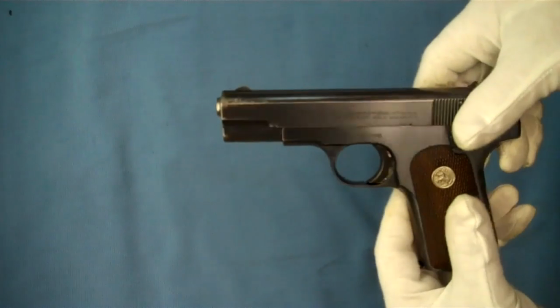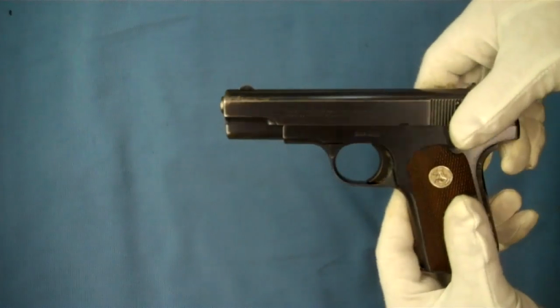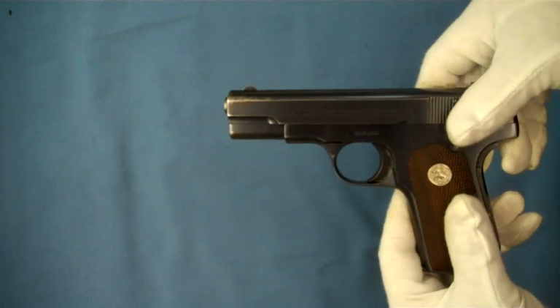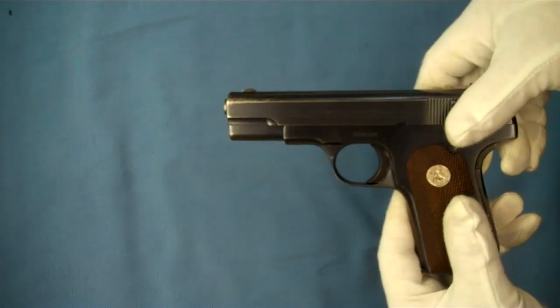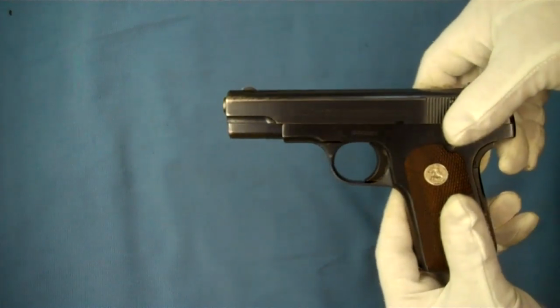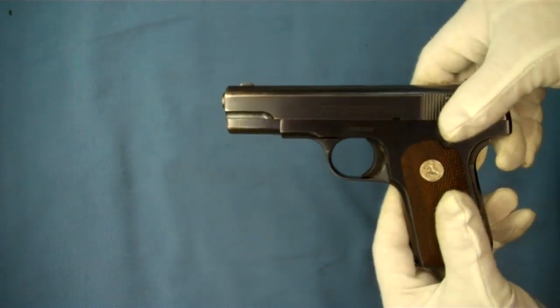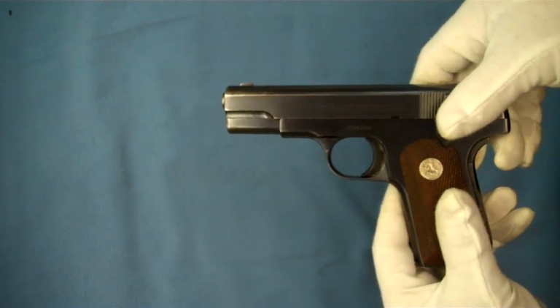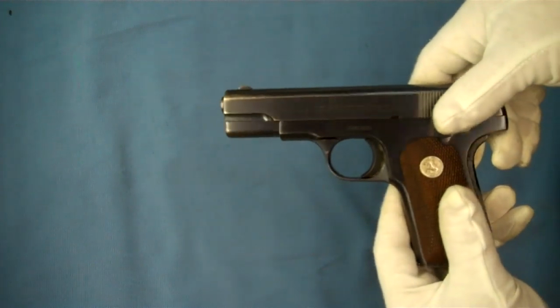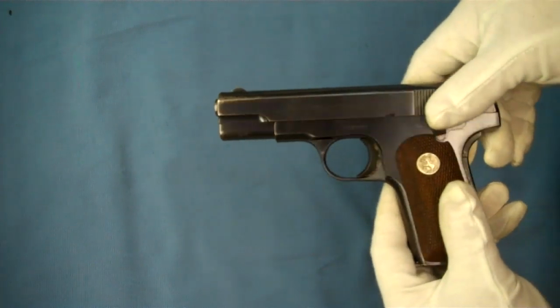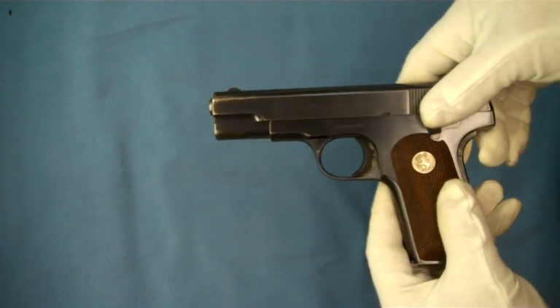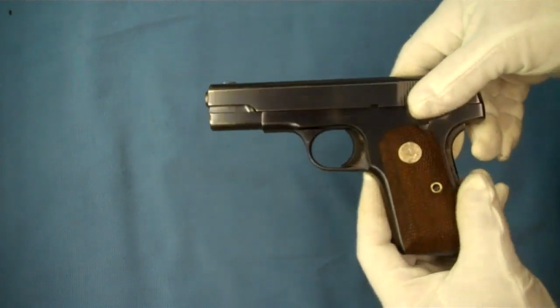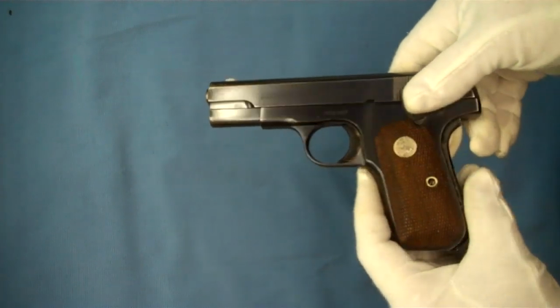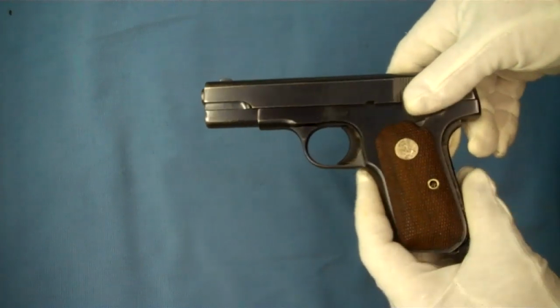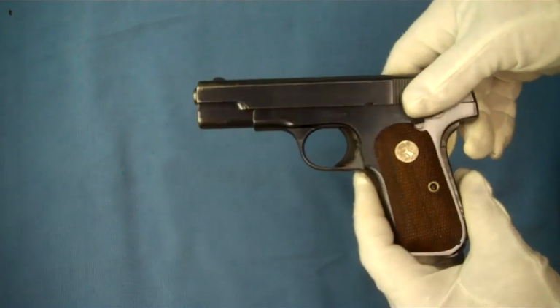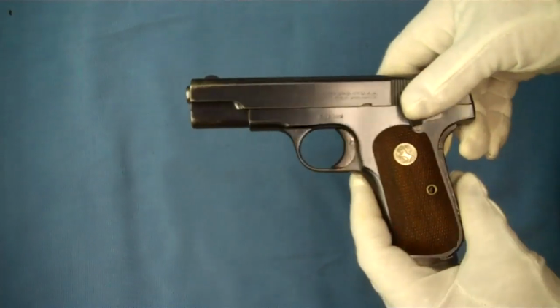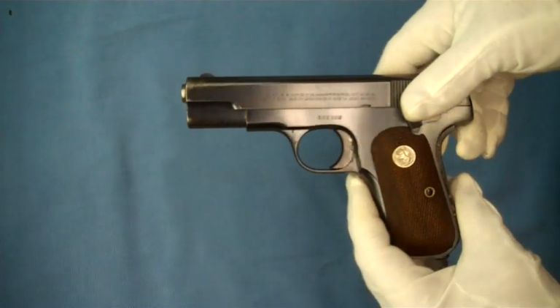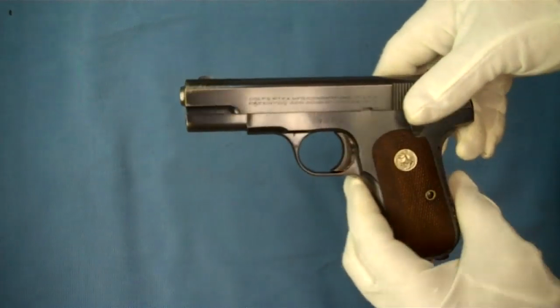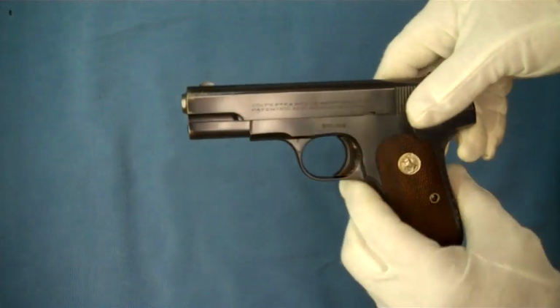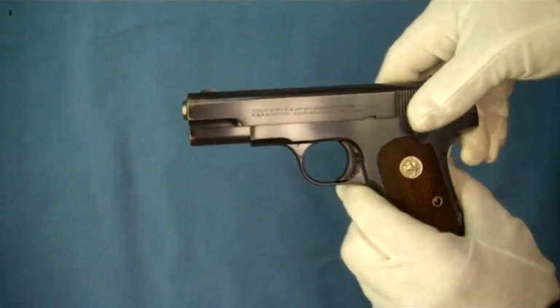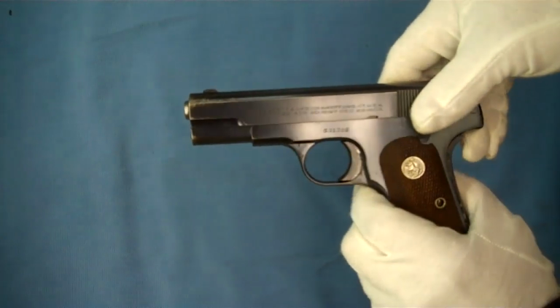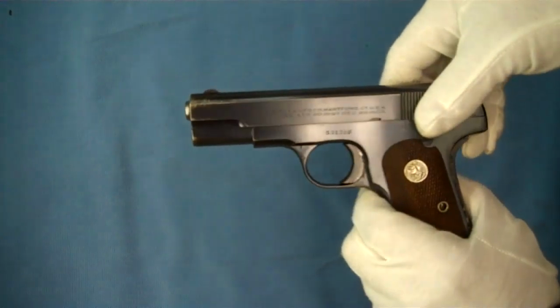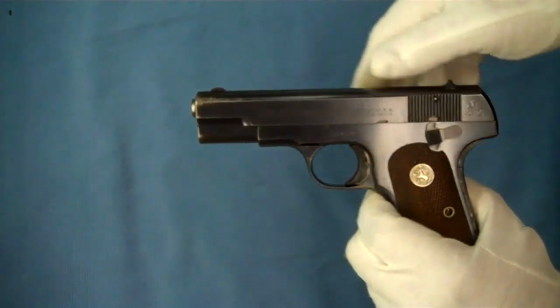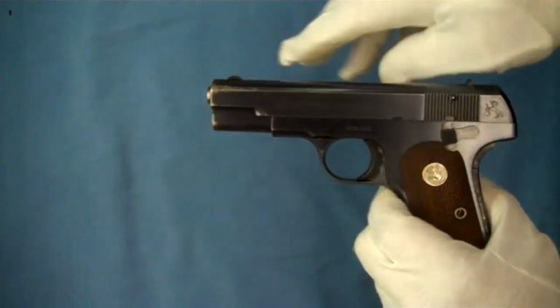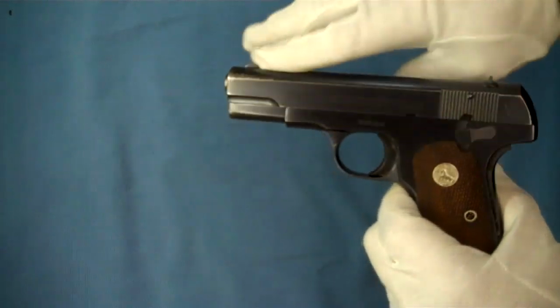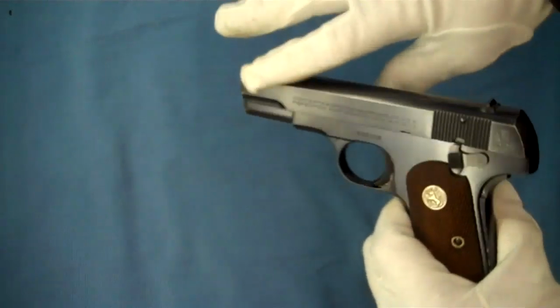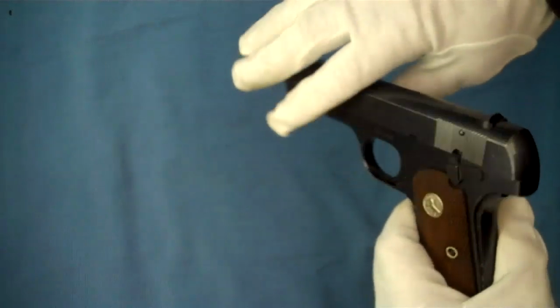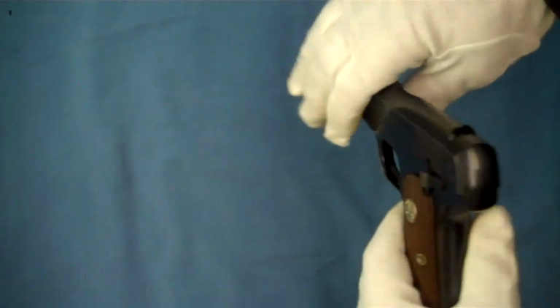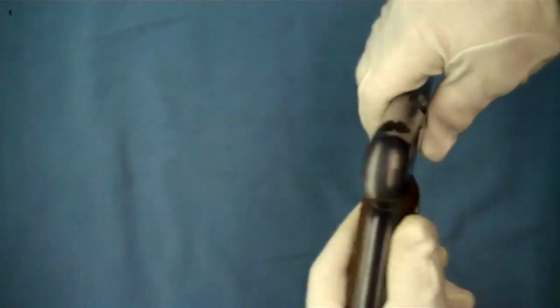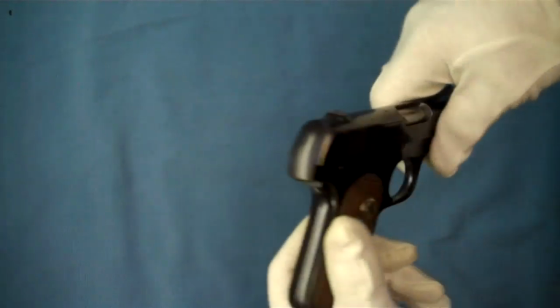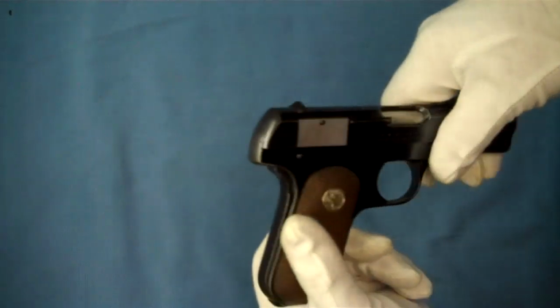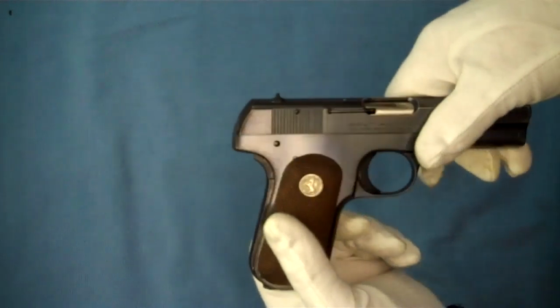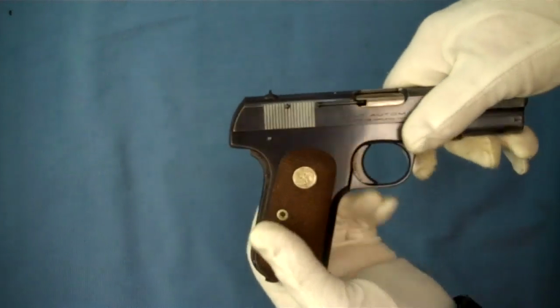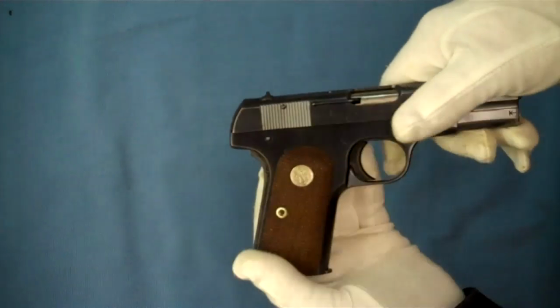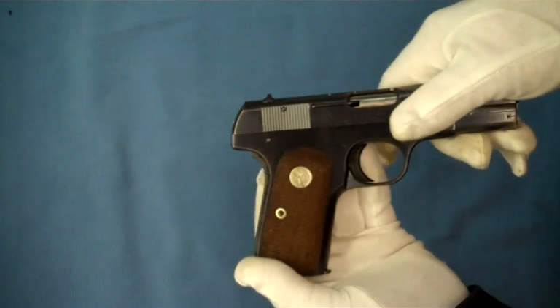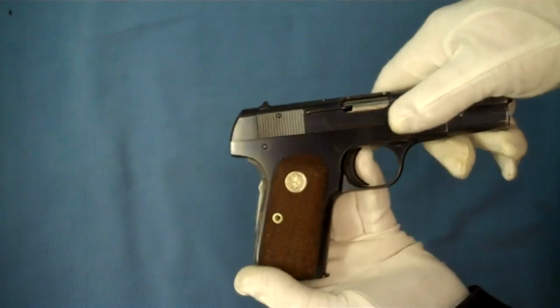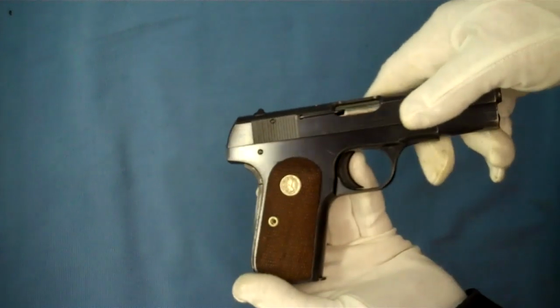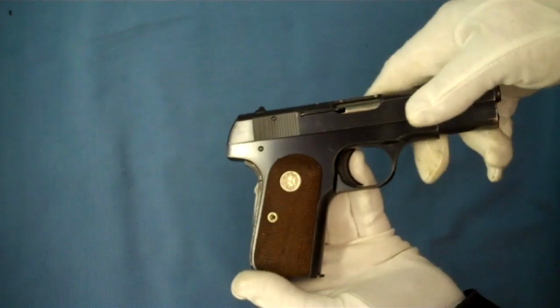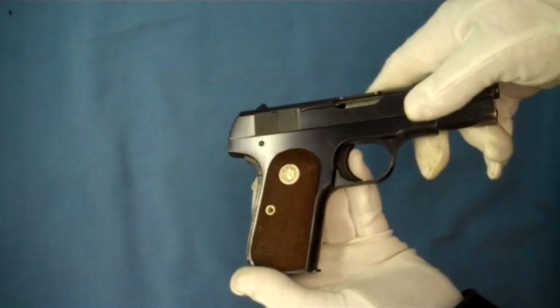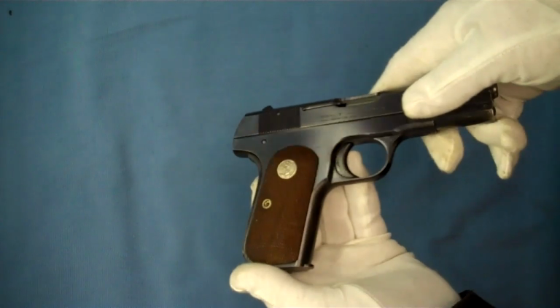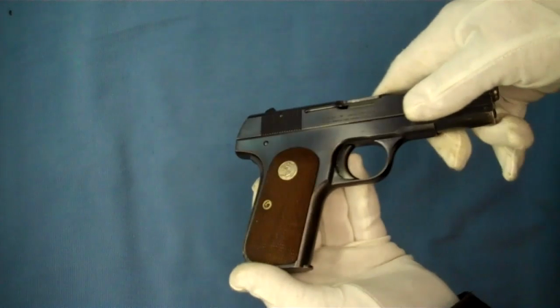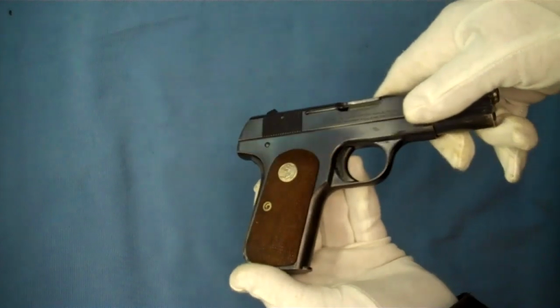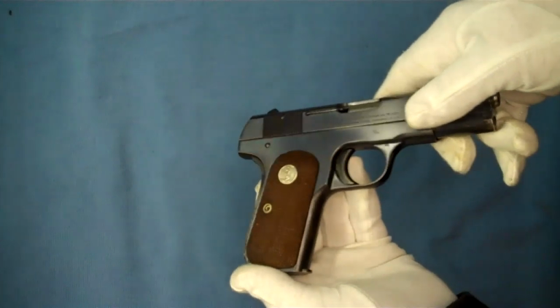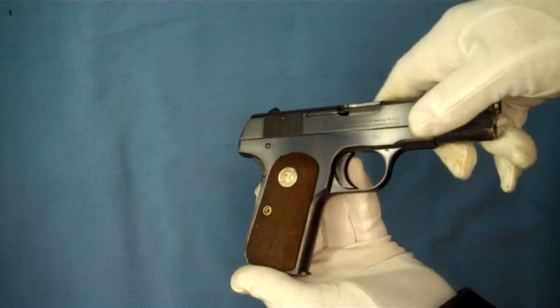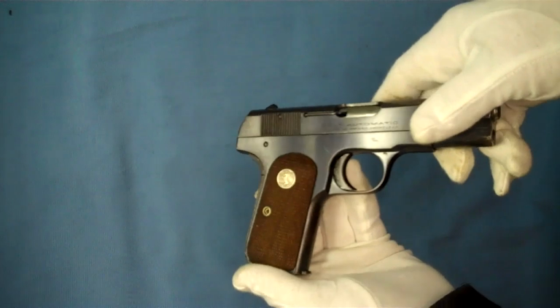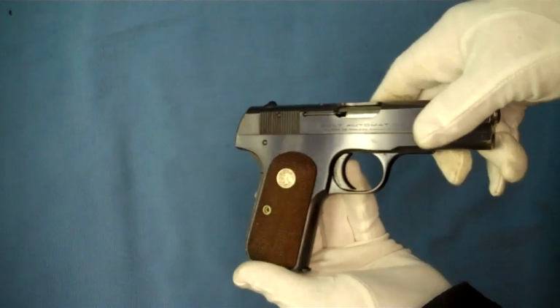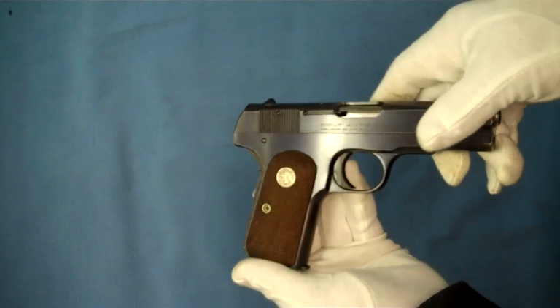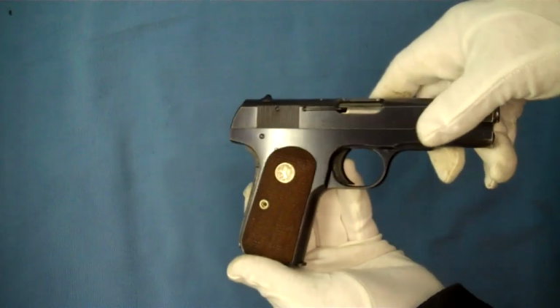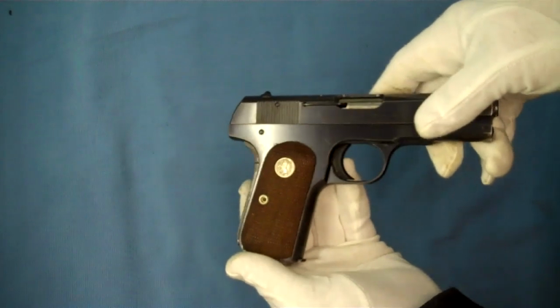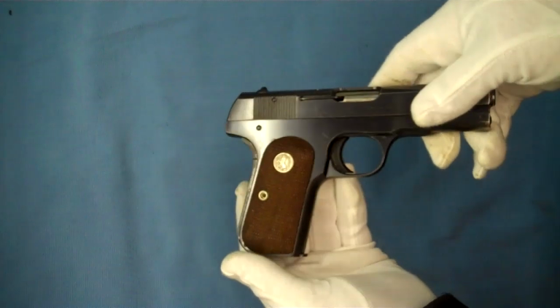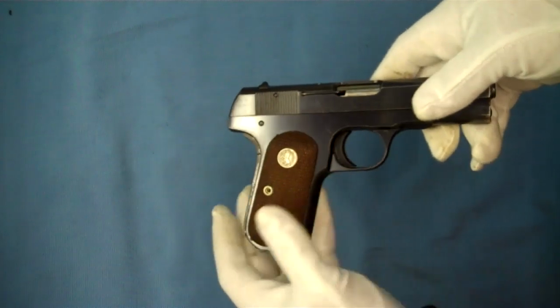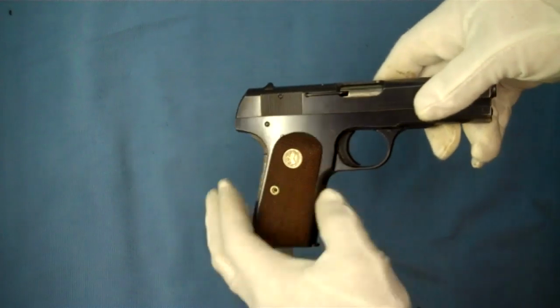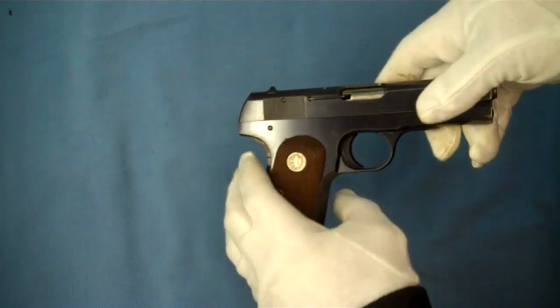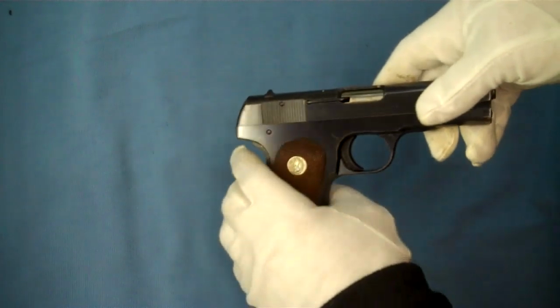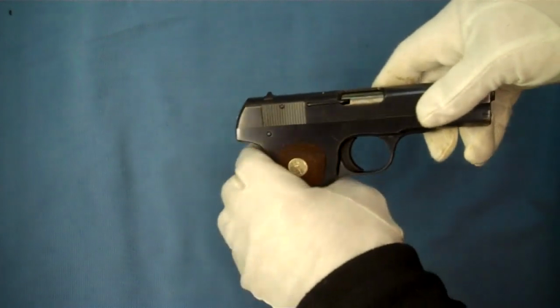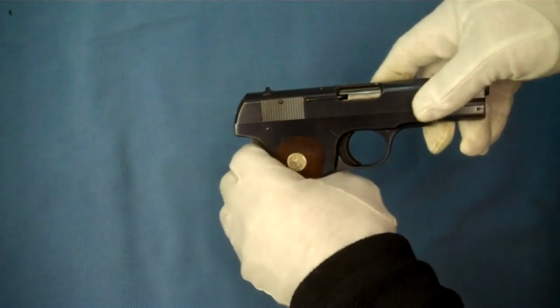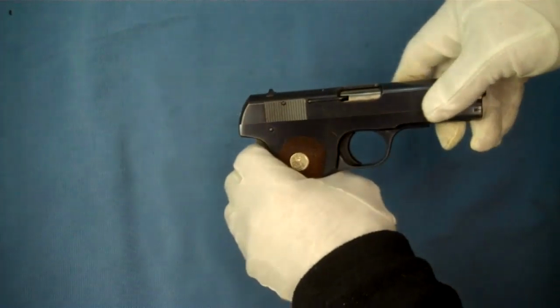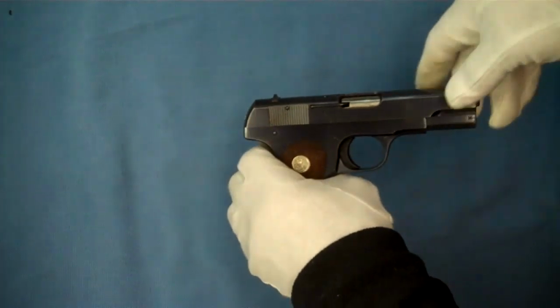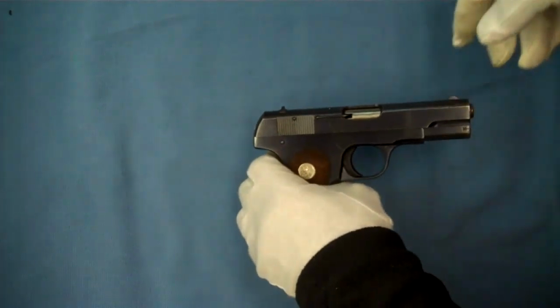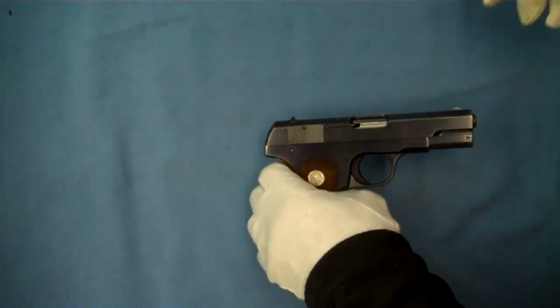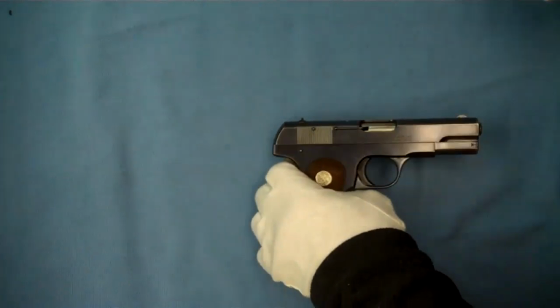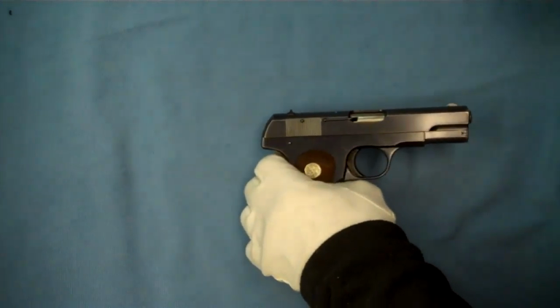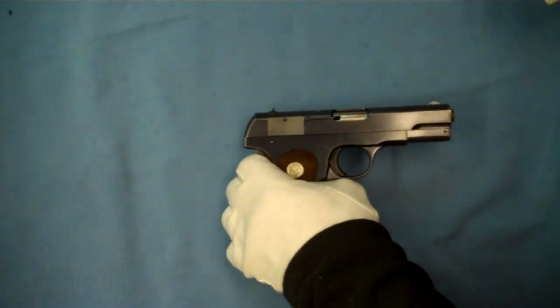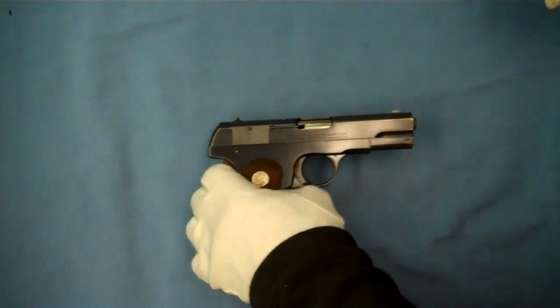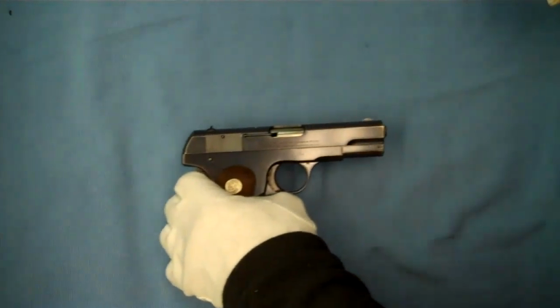It makes you wonder why not more have turned up in America as war souvenirs. Anyway, this is a beautiful example — this pistol is still in great shape for having been carried as a sidearm.